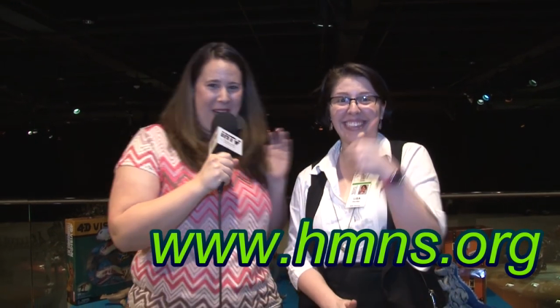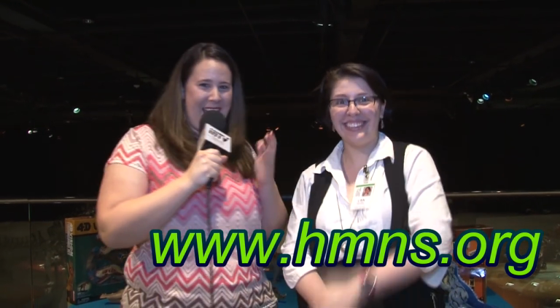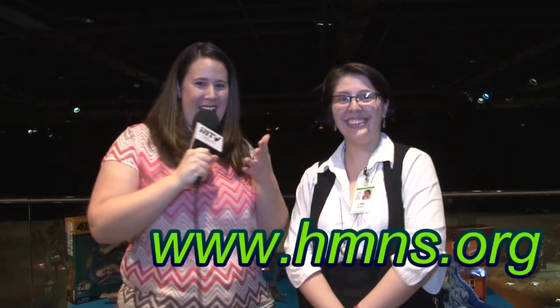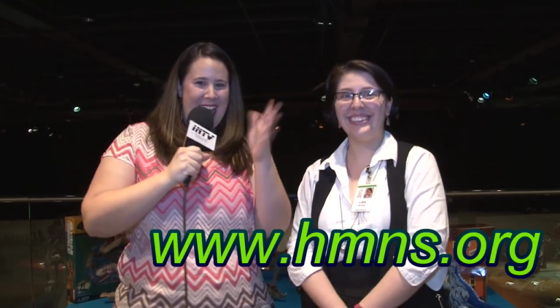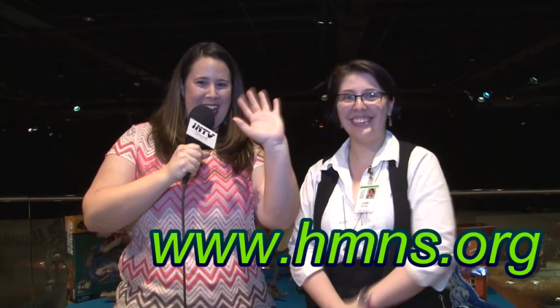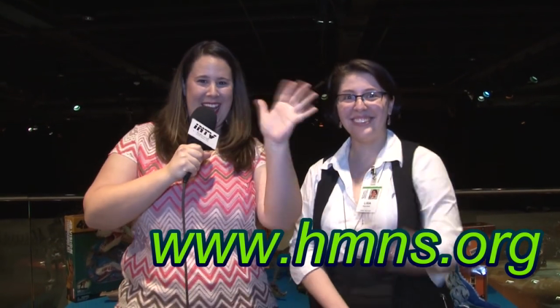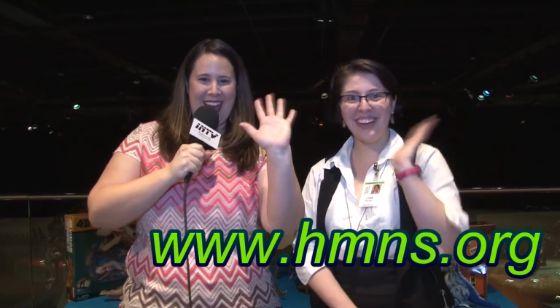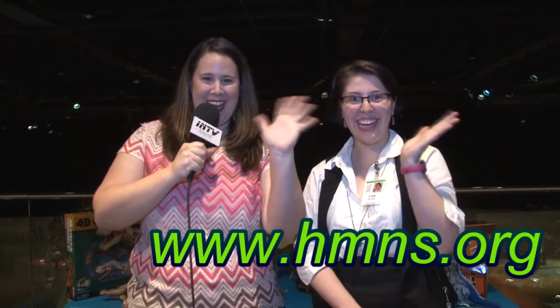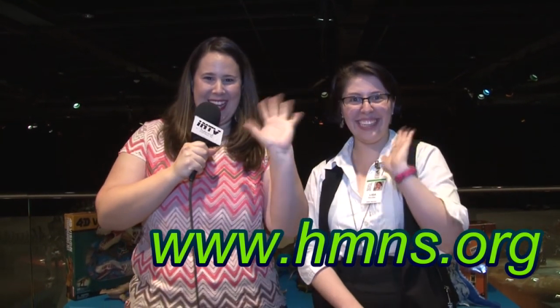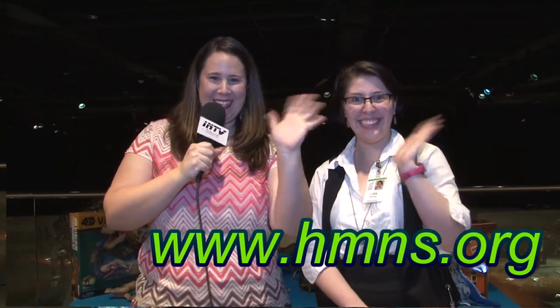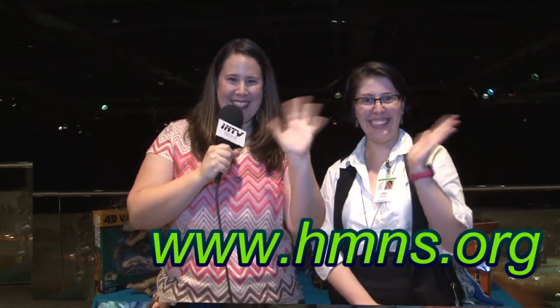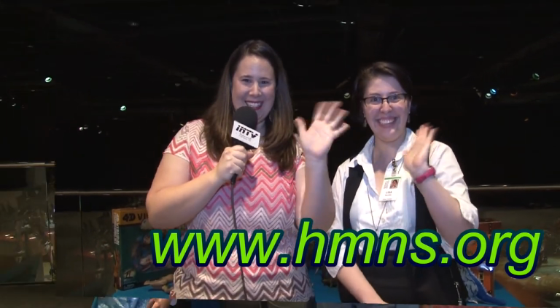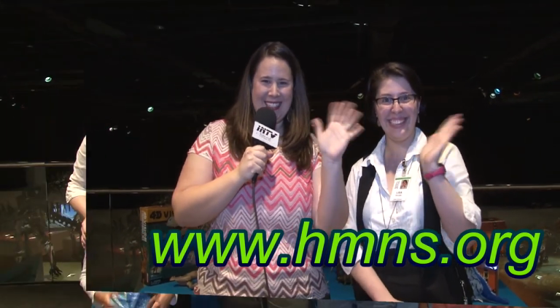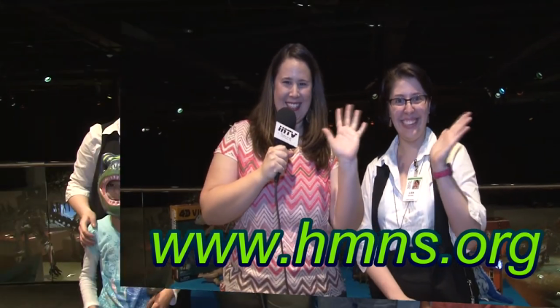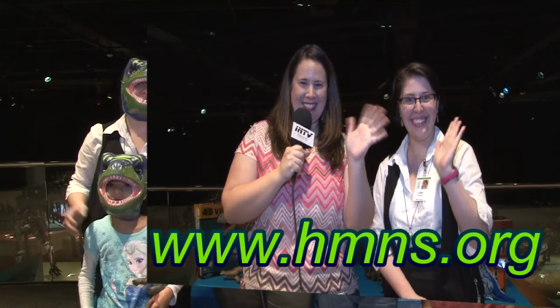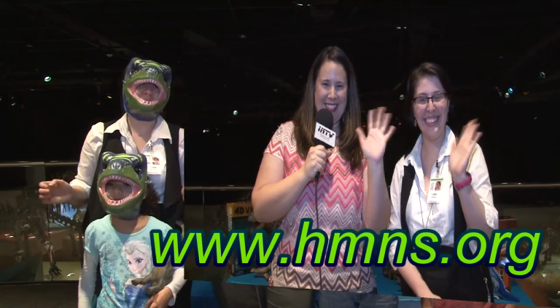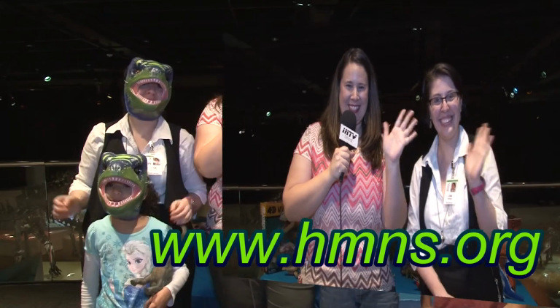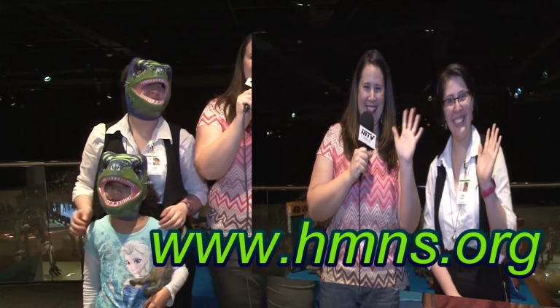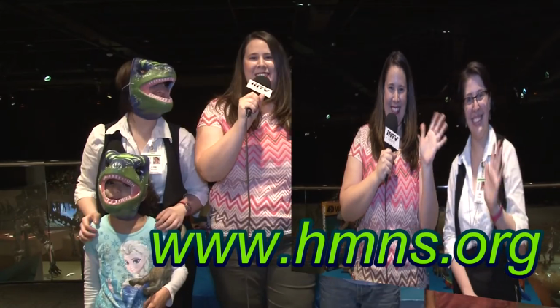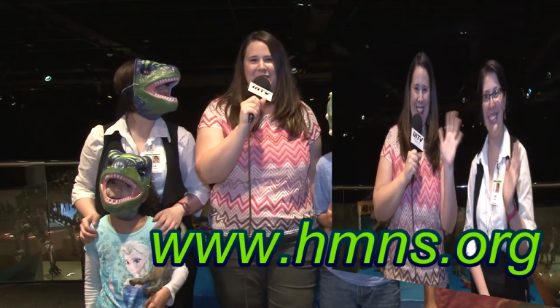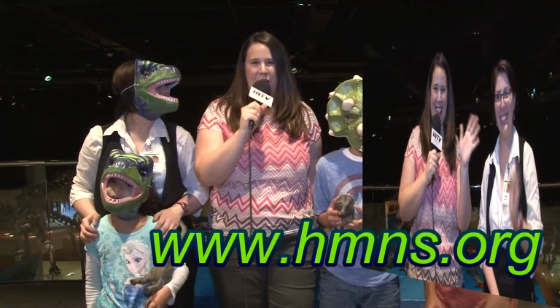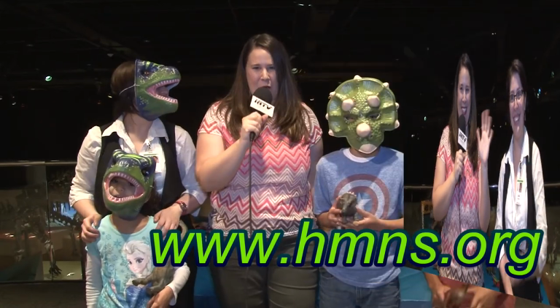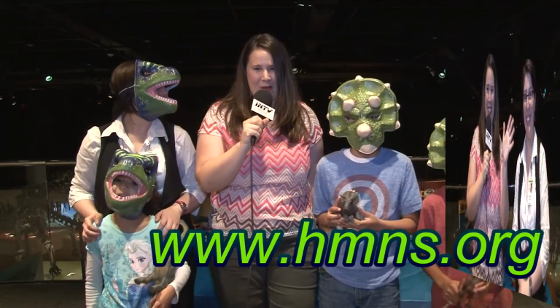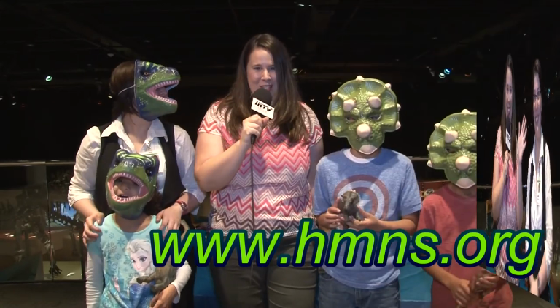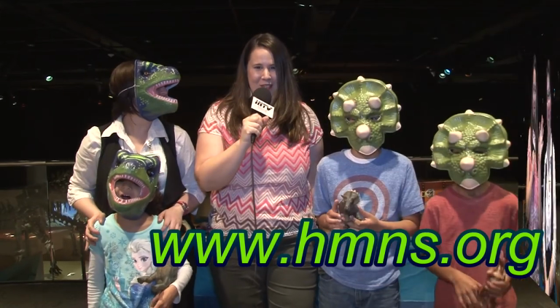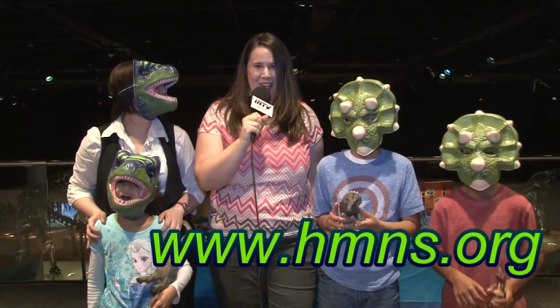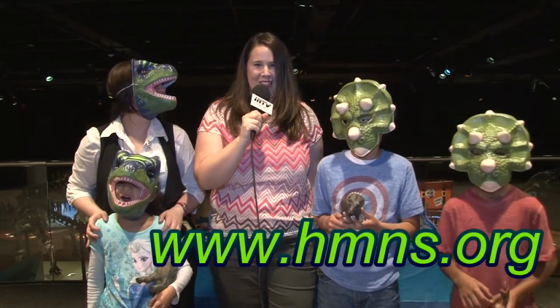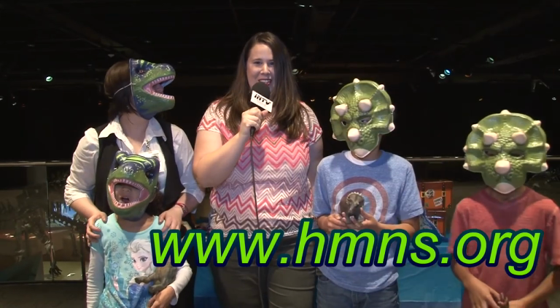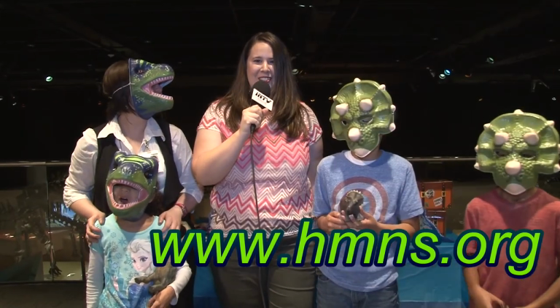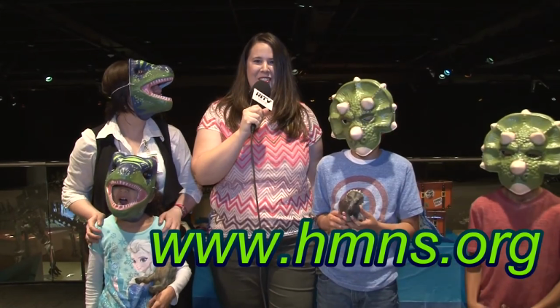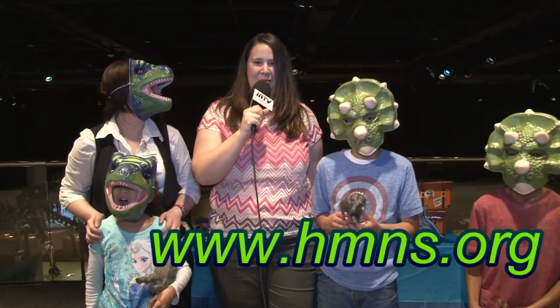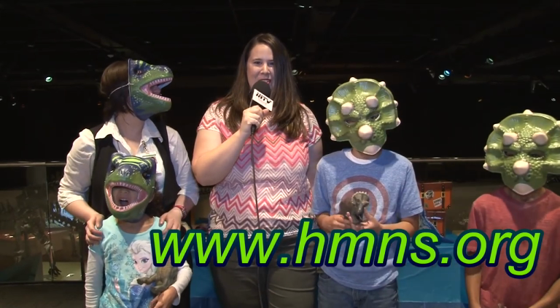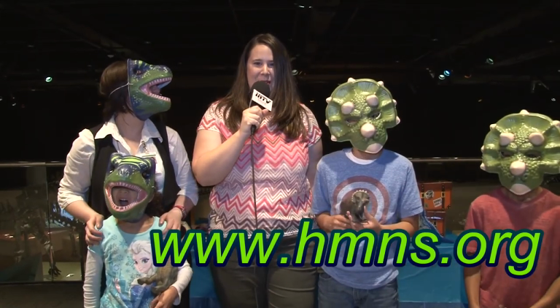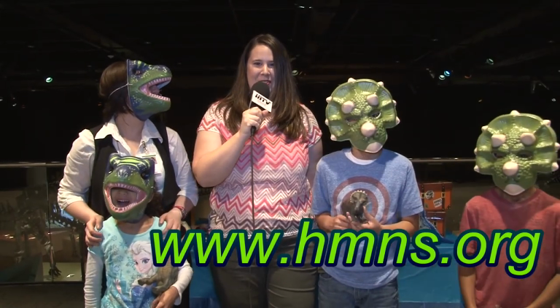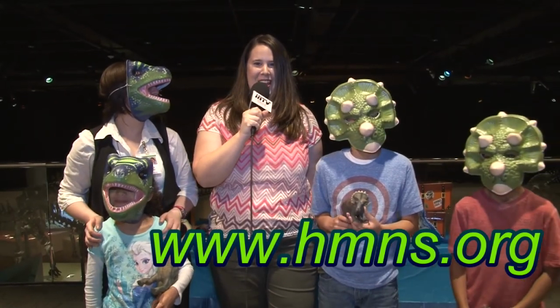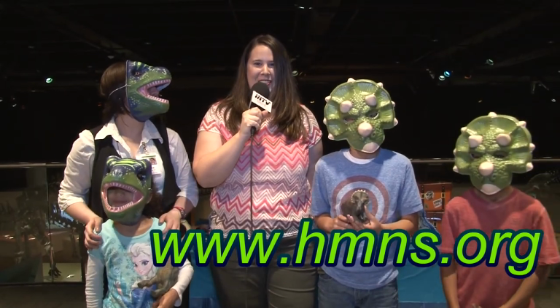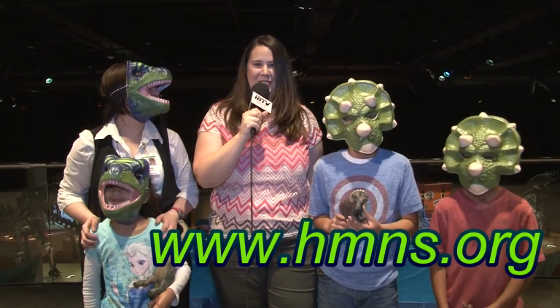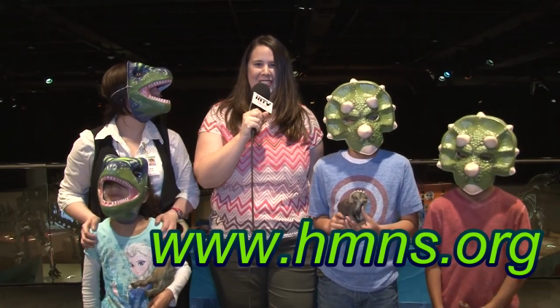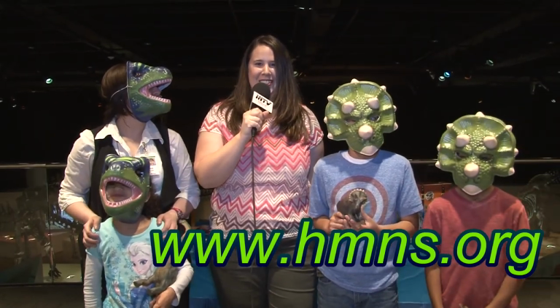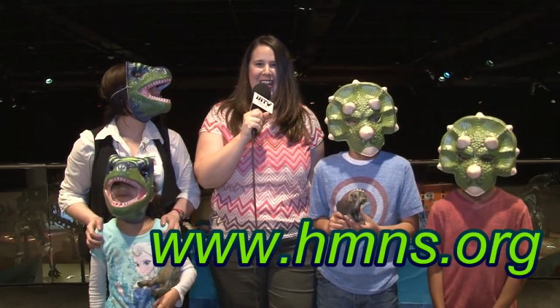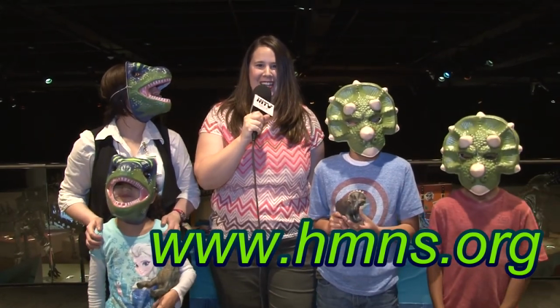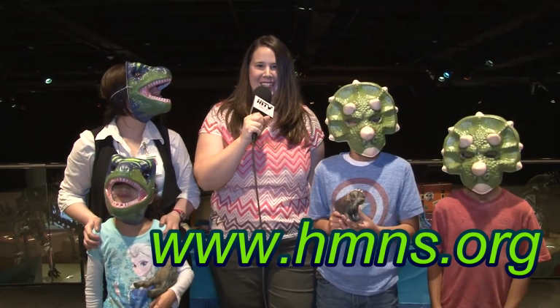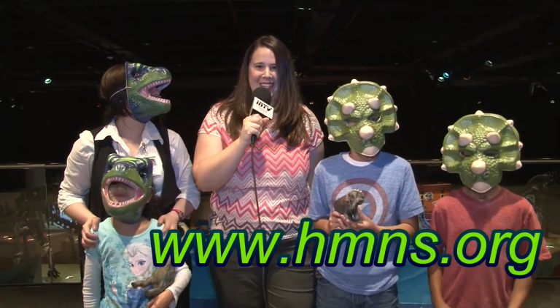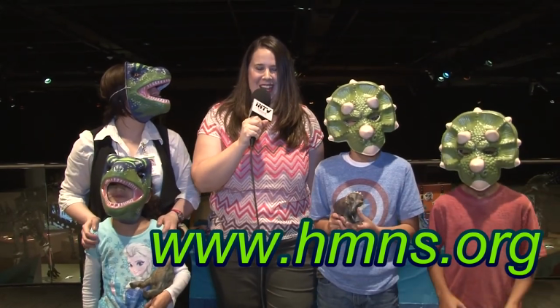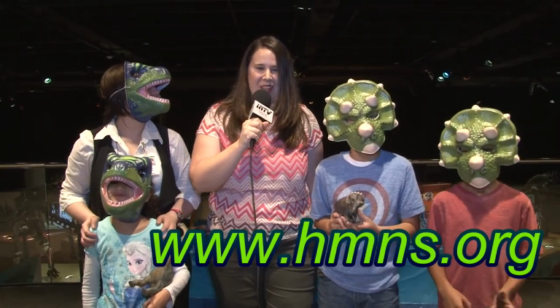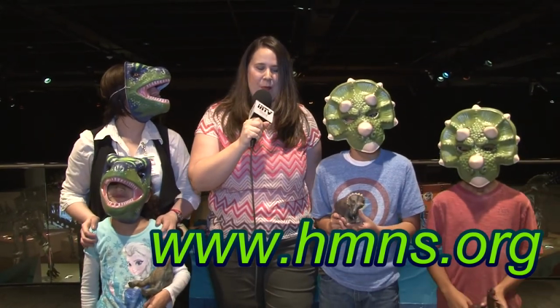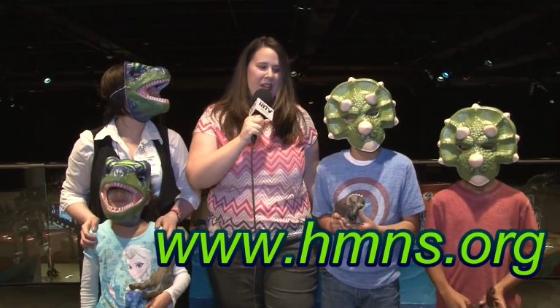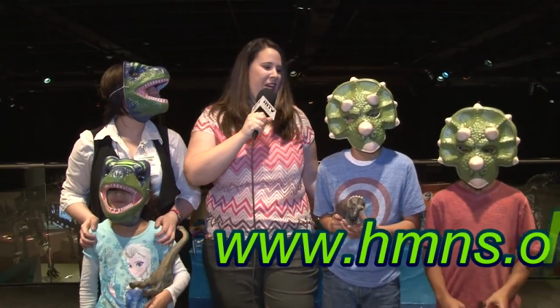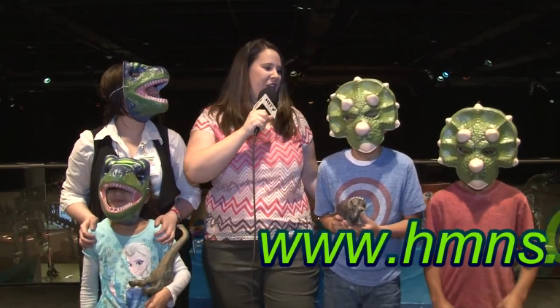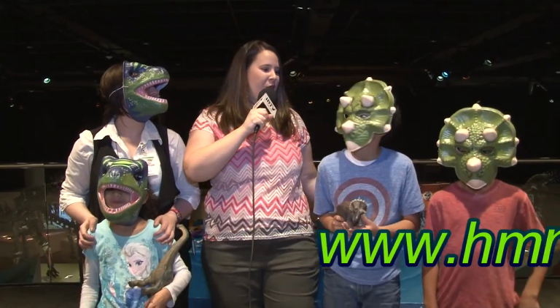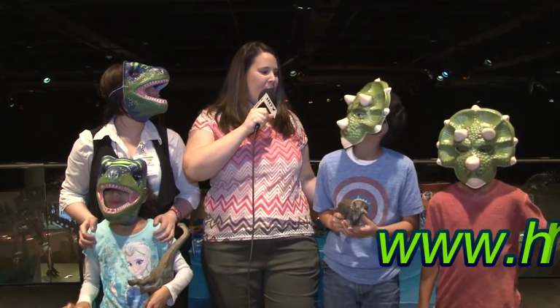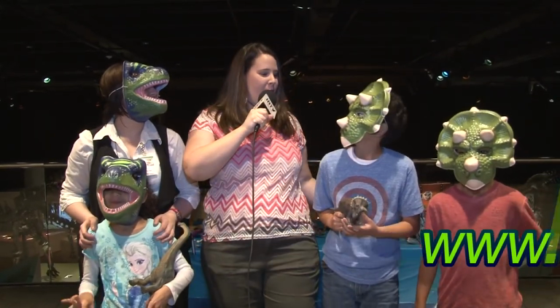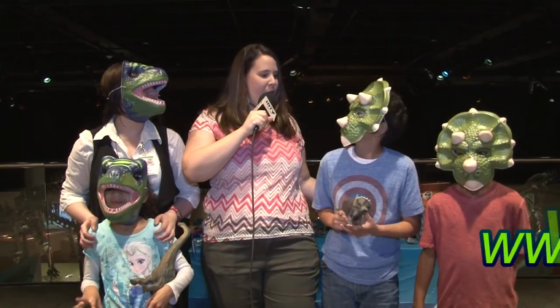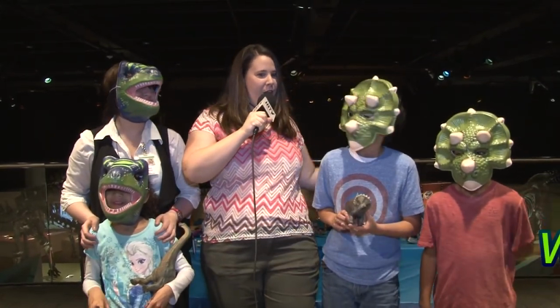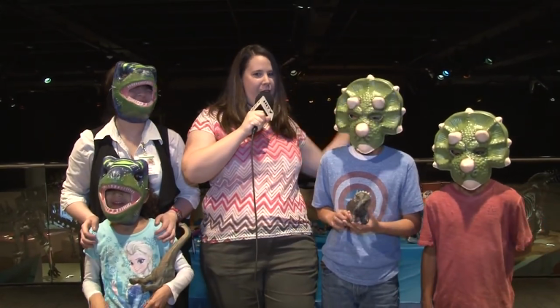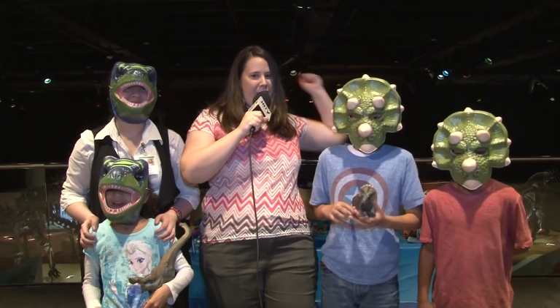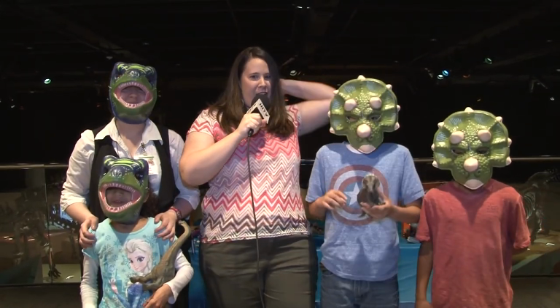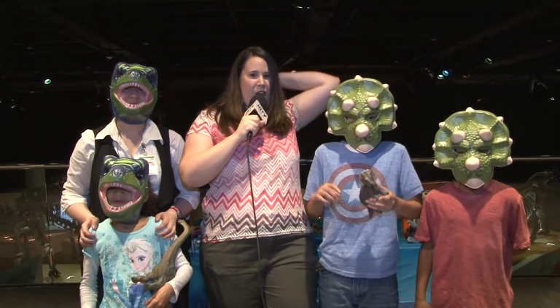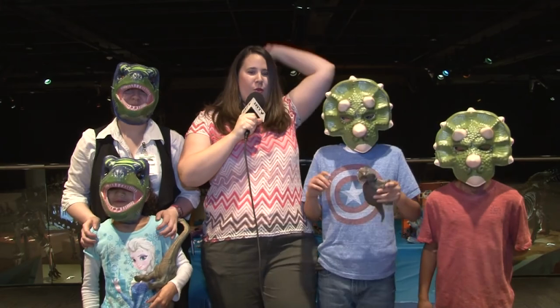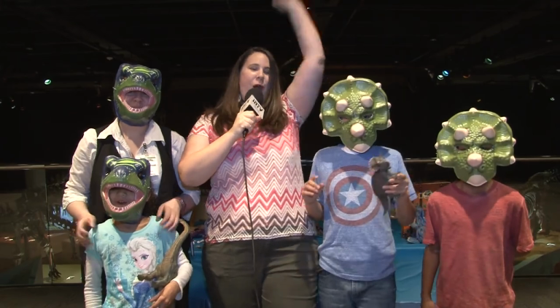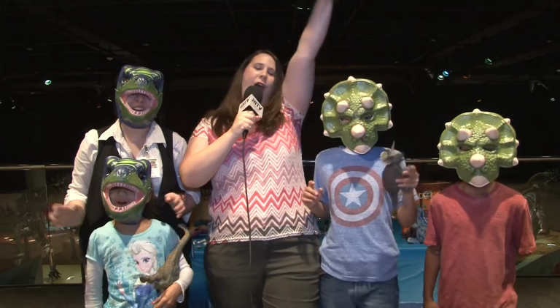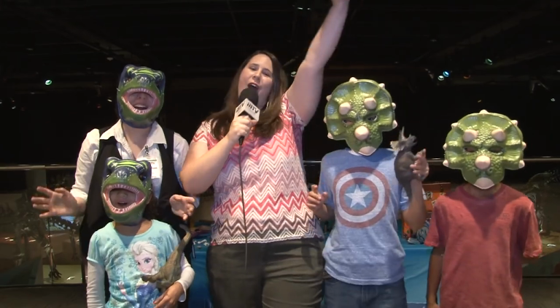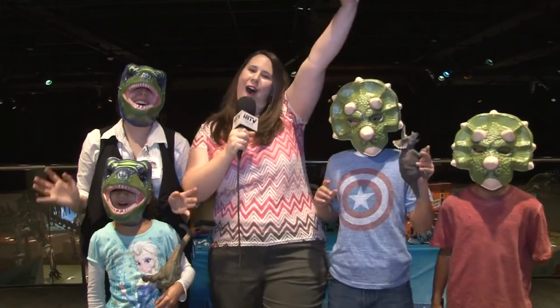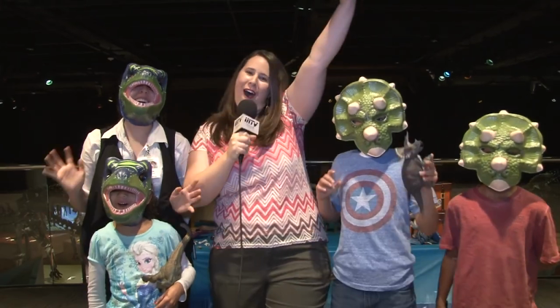We had so much fun at the Houston Museum of Natural Science today. Let me hear you roar! Roar!